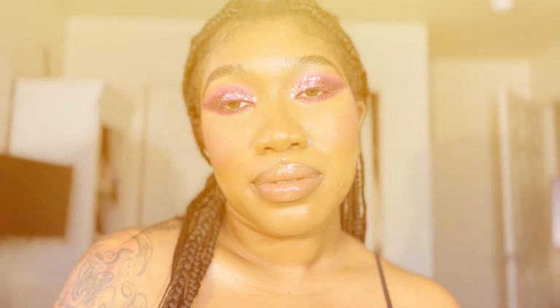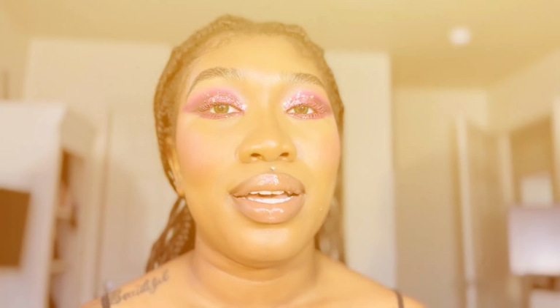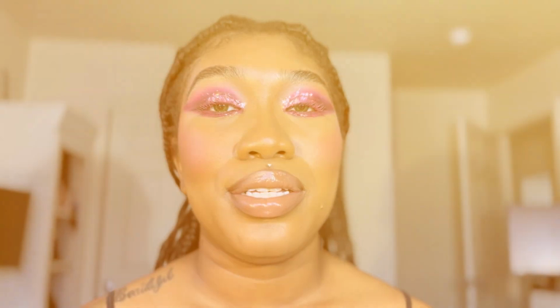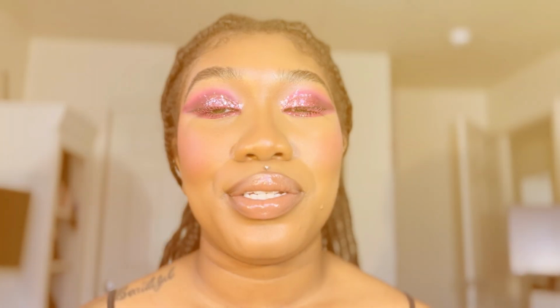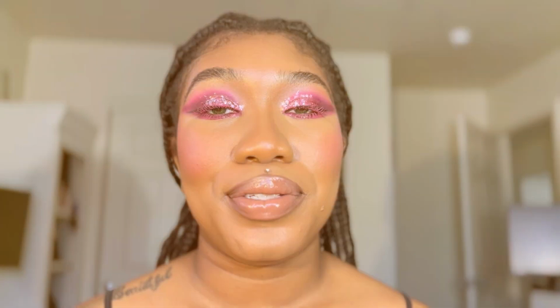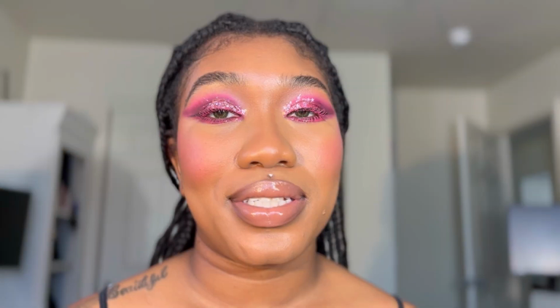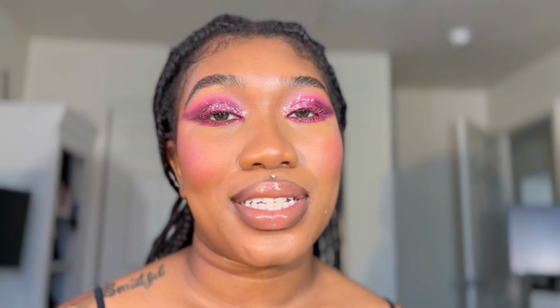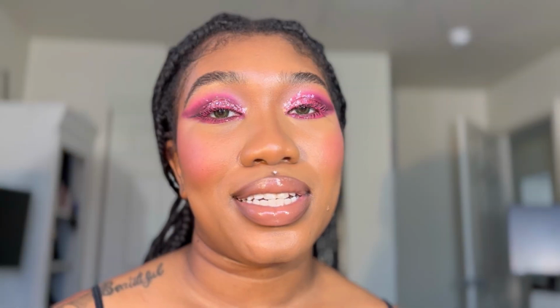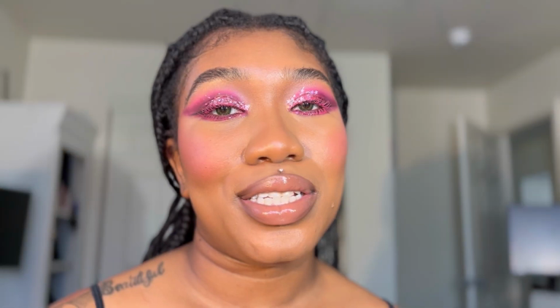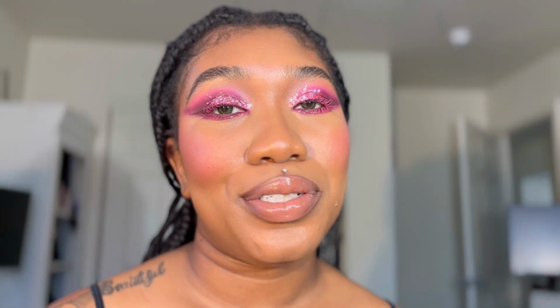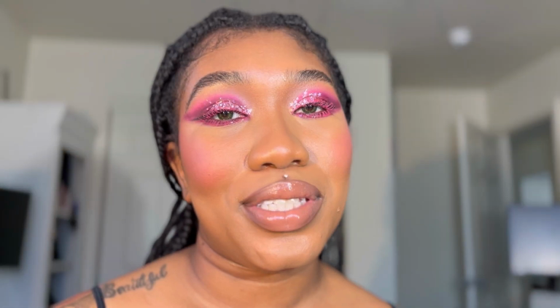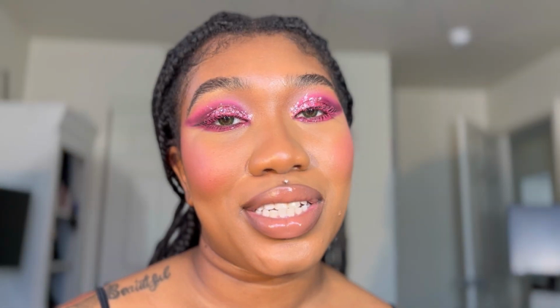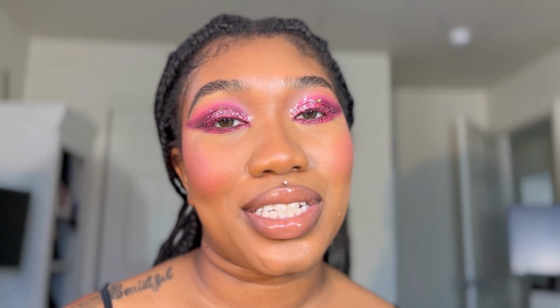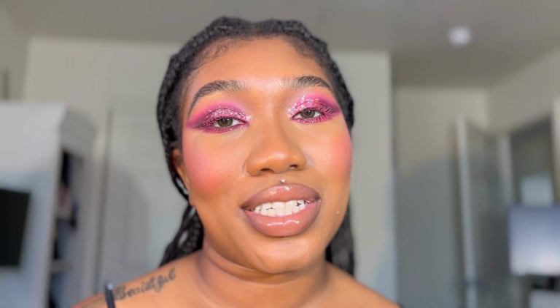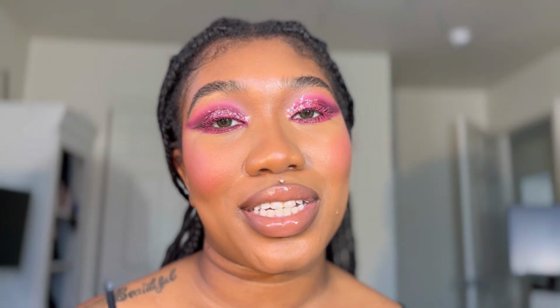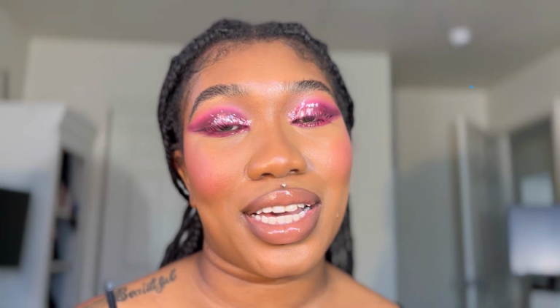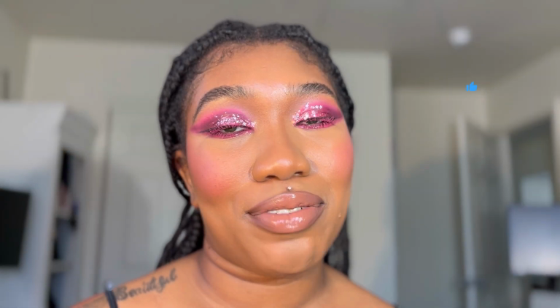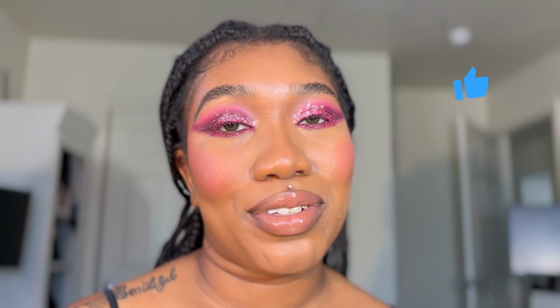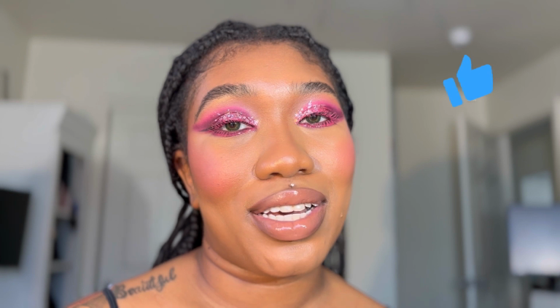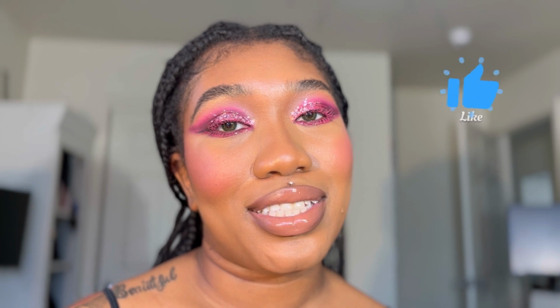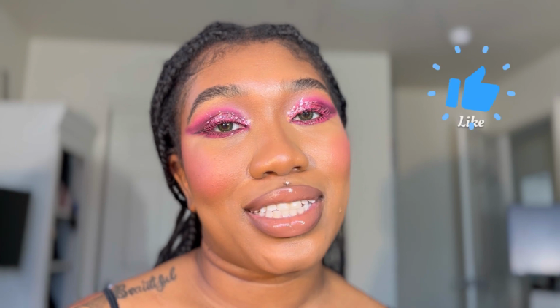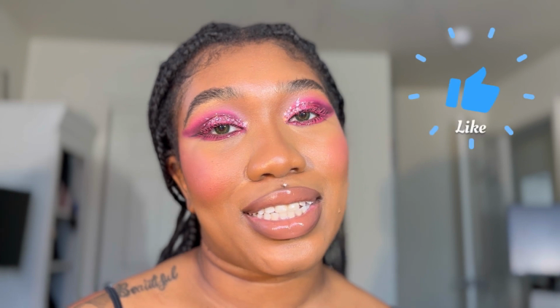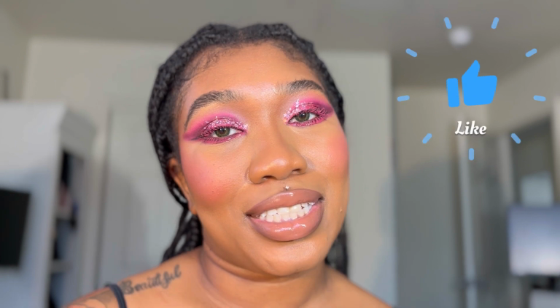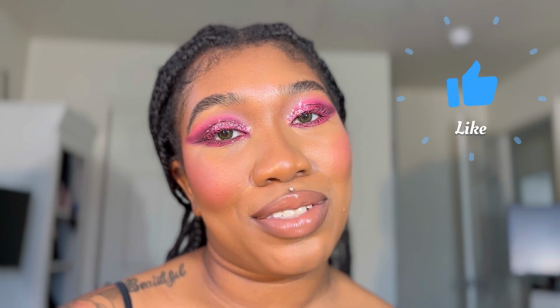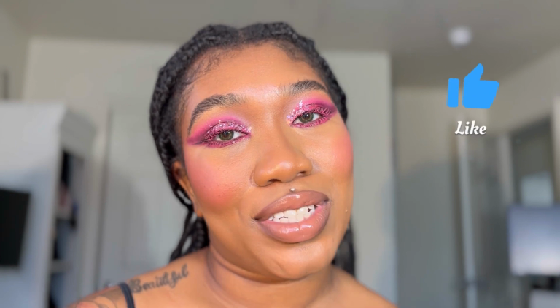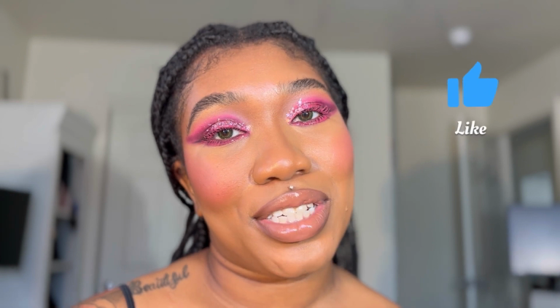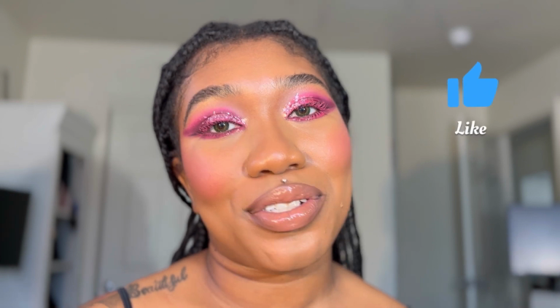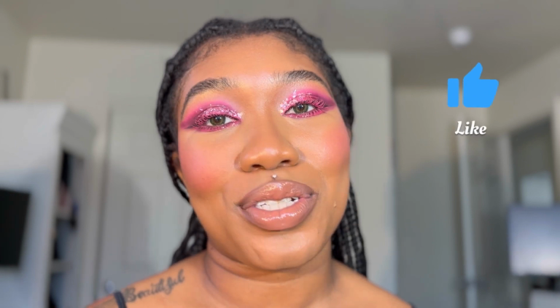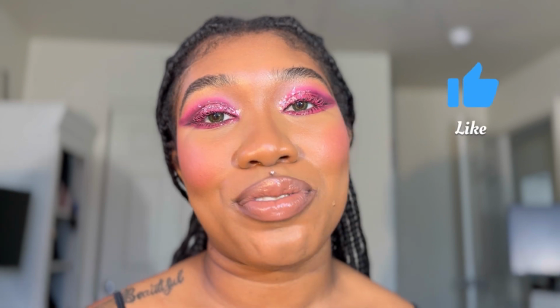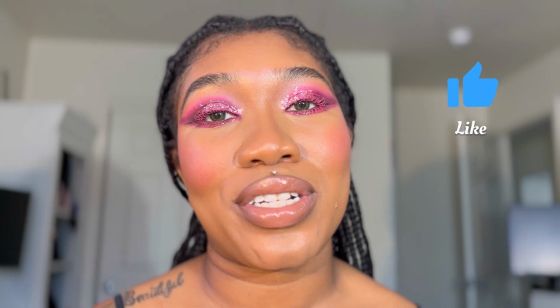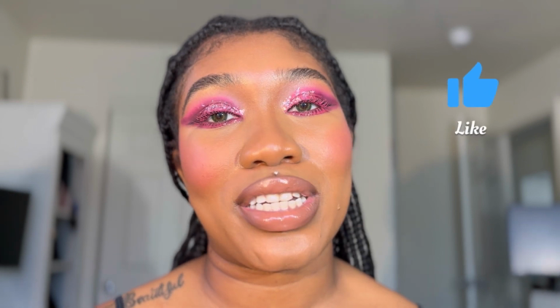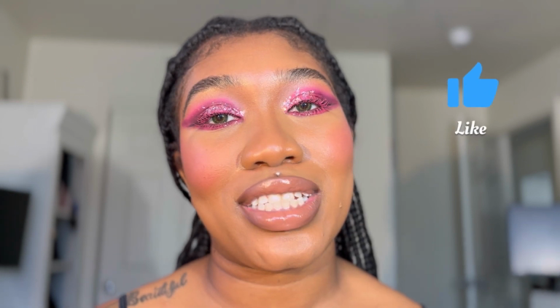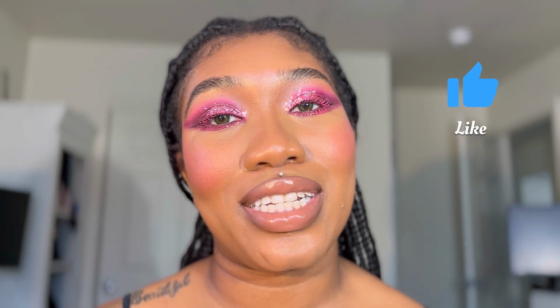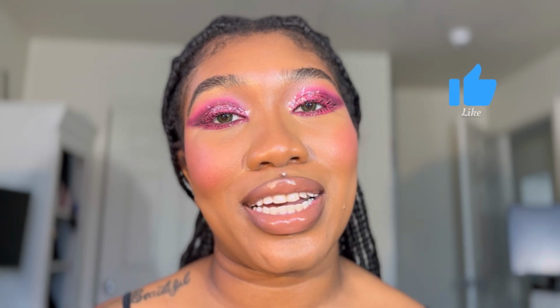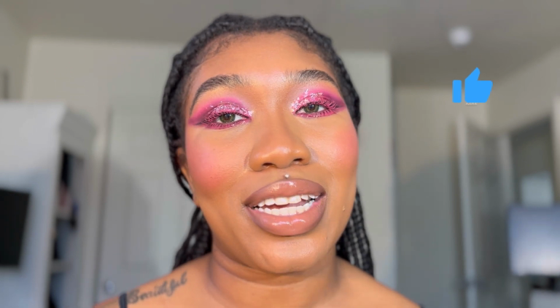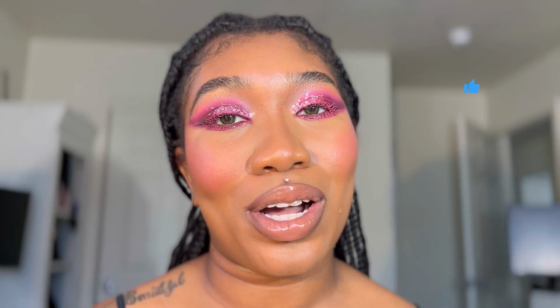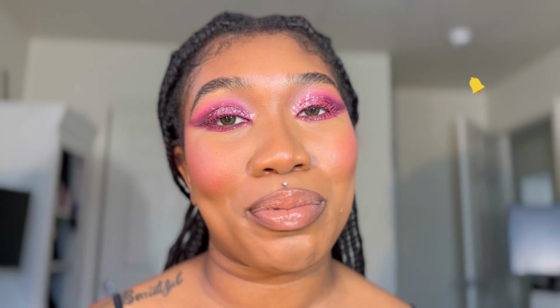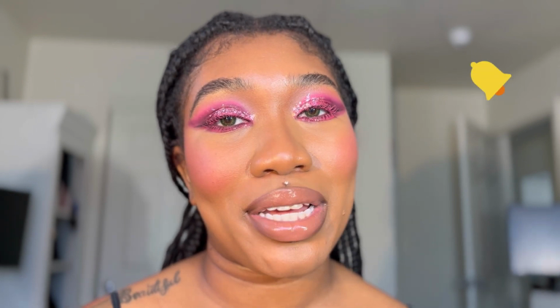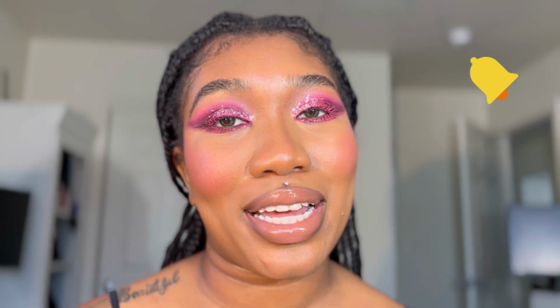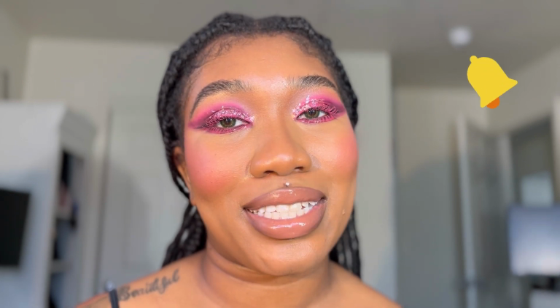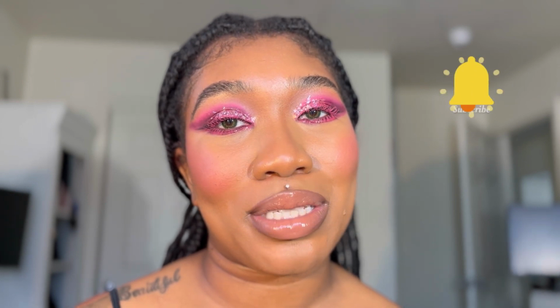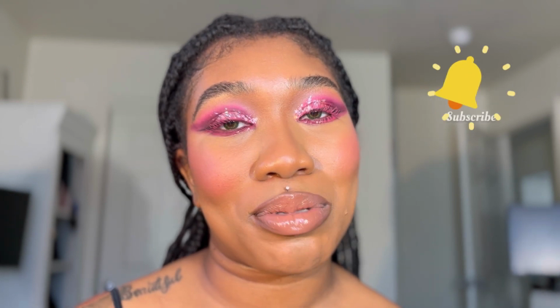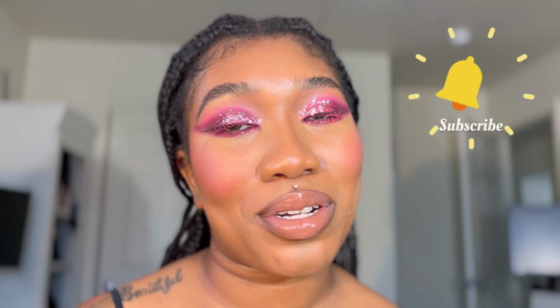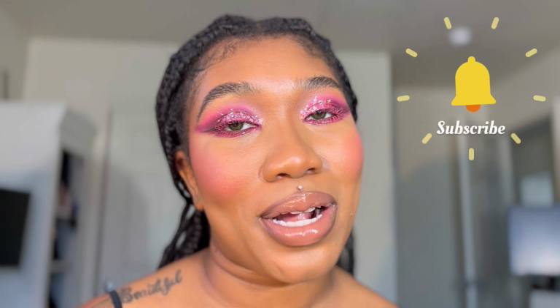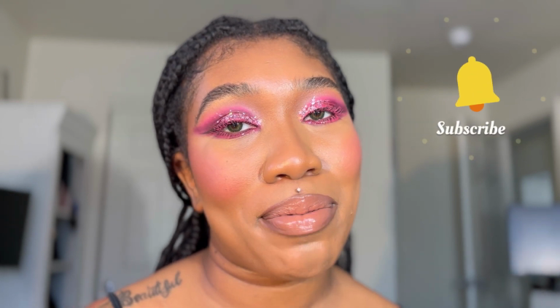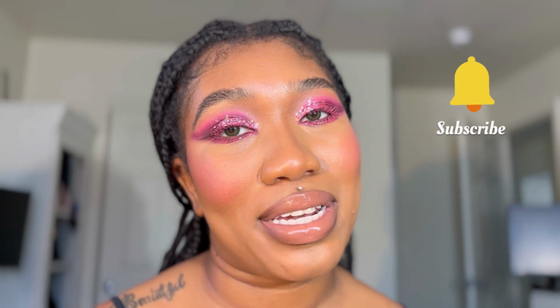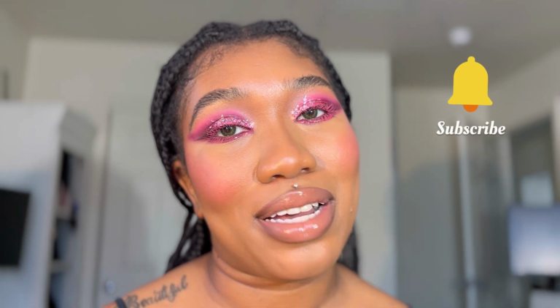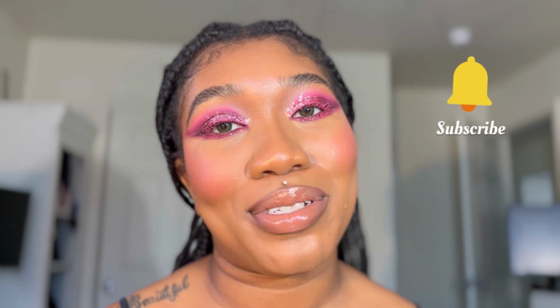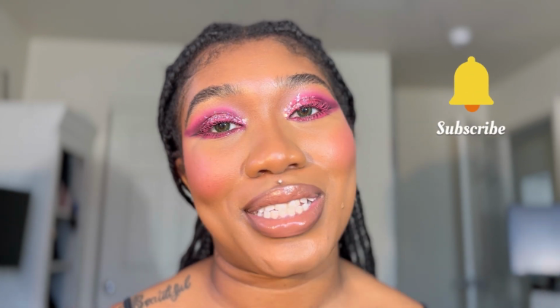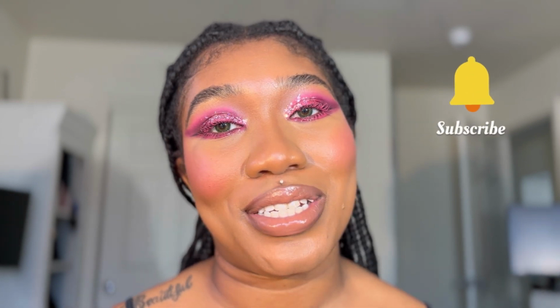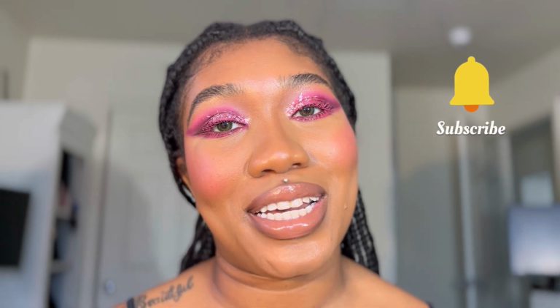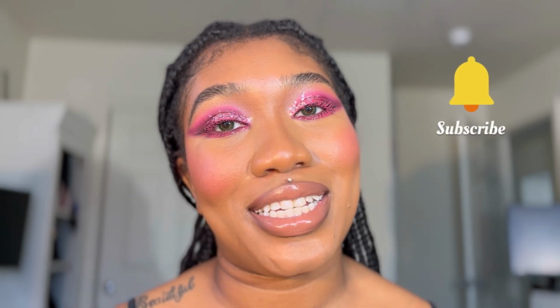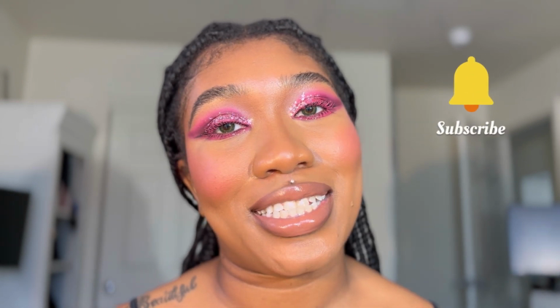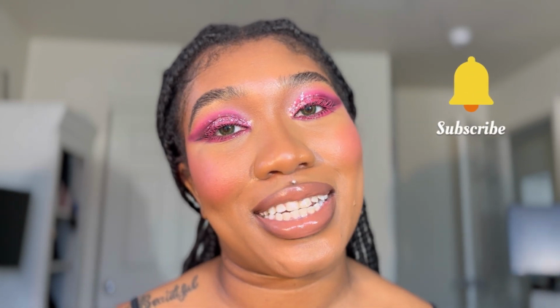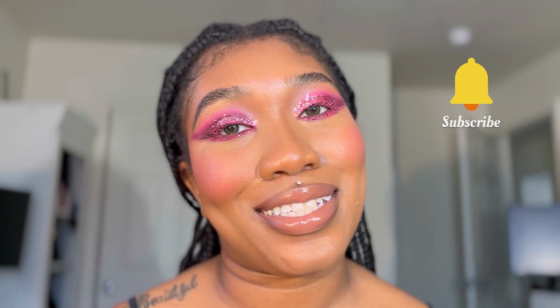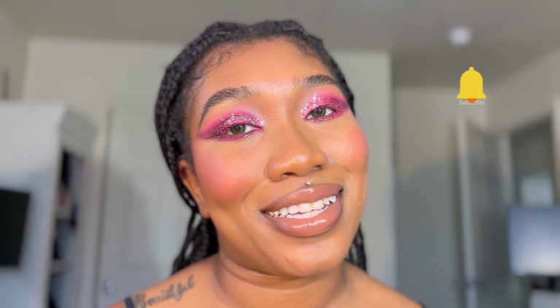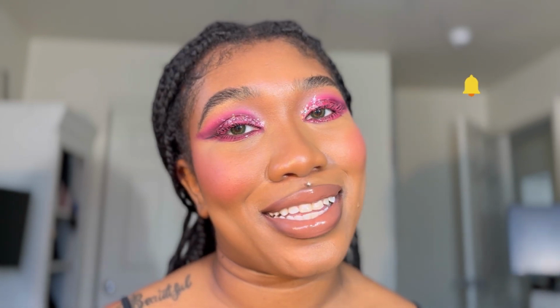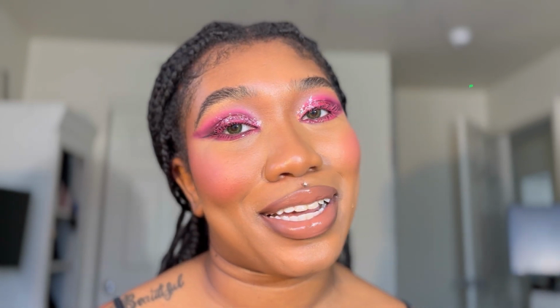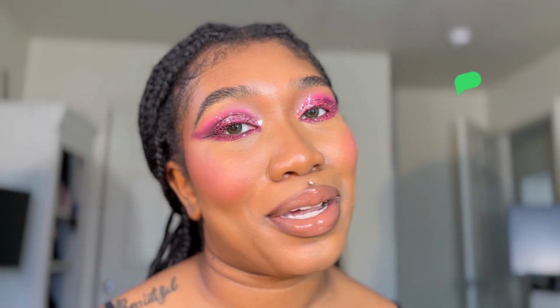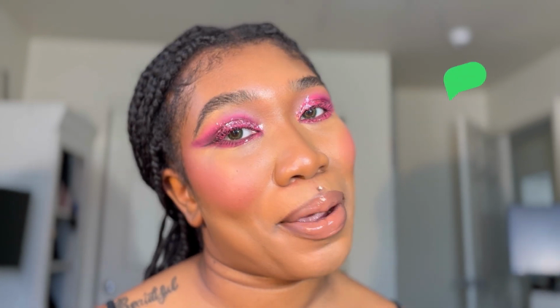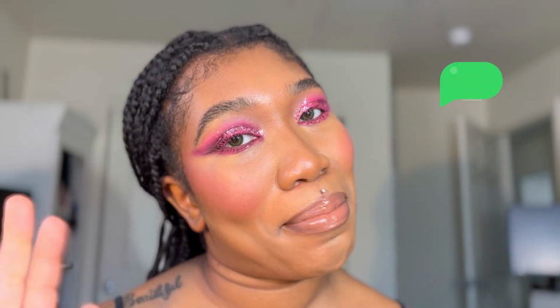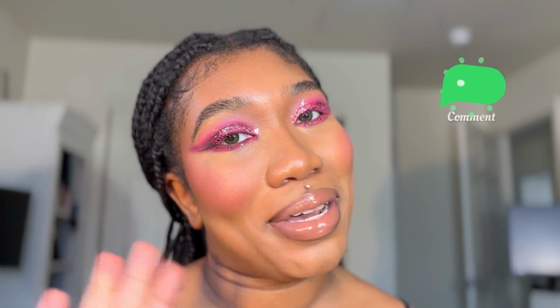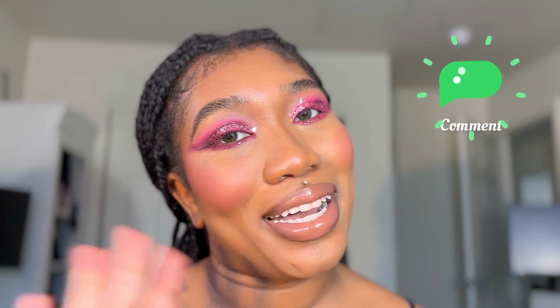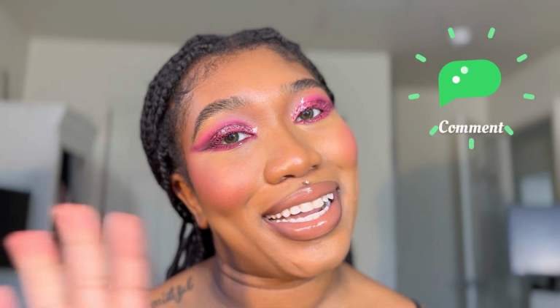That concludes the look! If you guys like this video, don't forget to like, comment, and subscribe — I will see you guys next Sunday, bye!